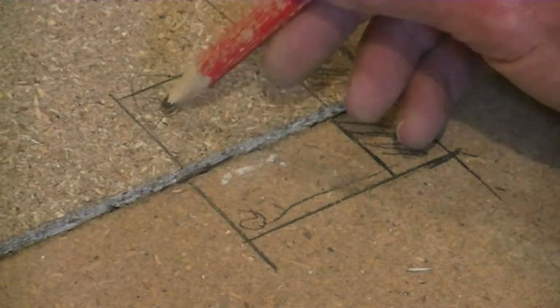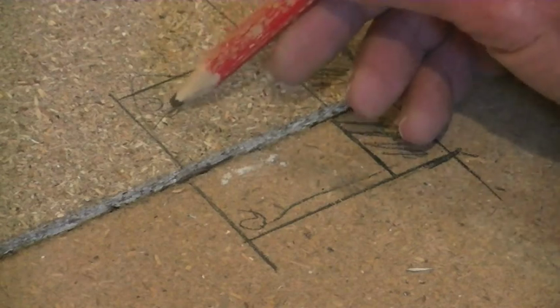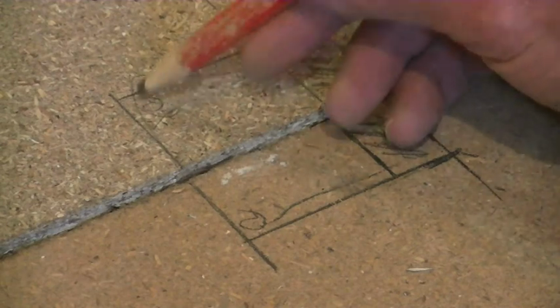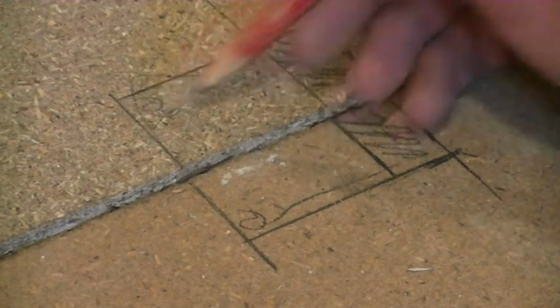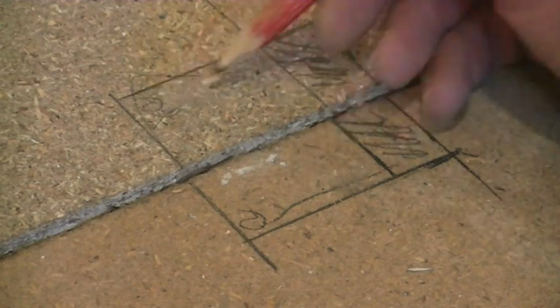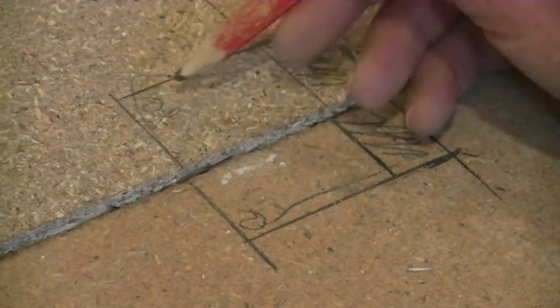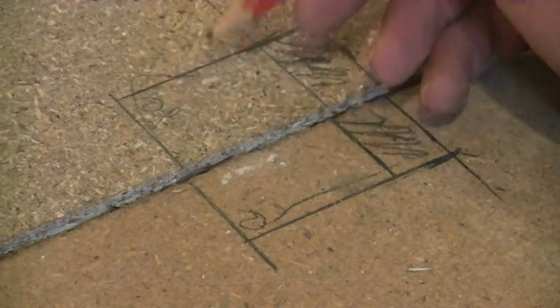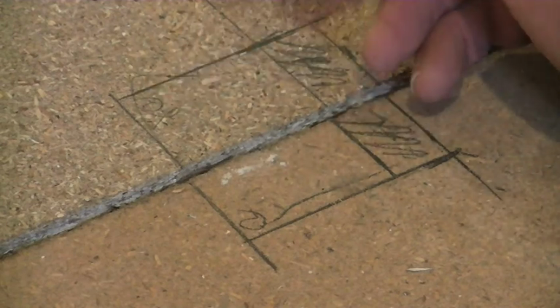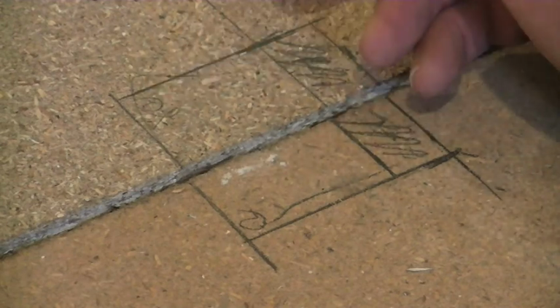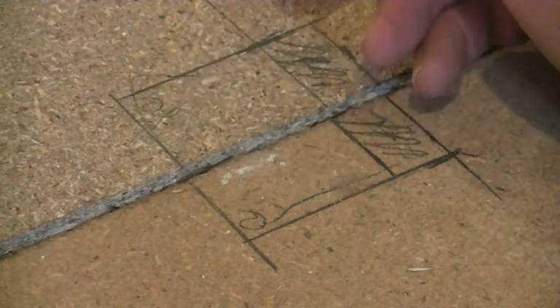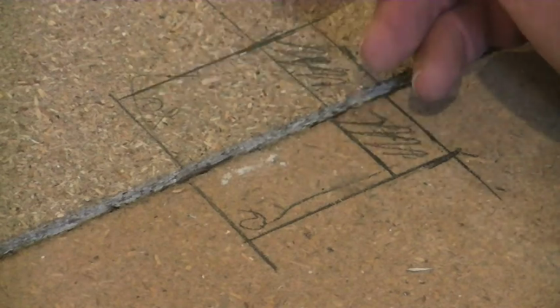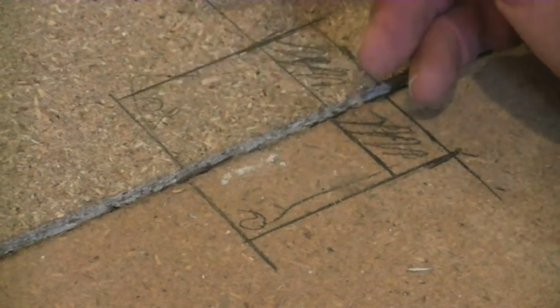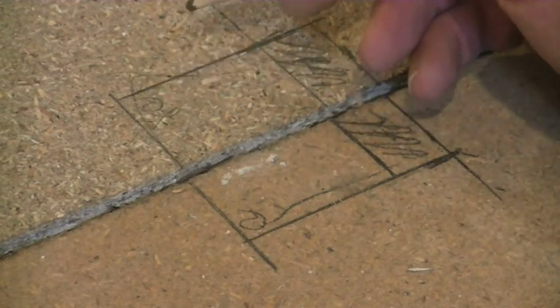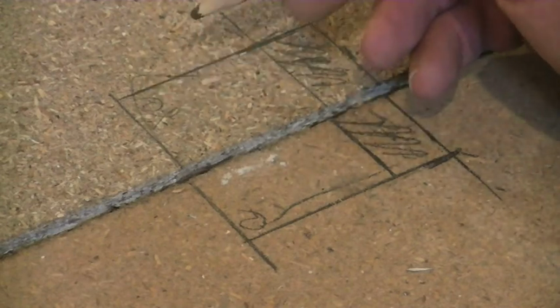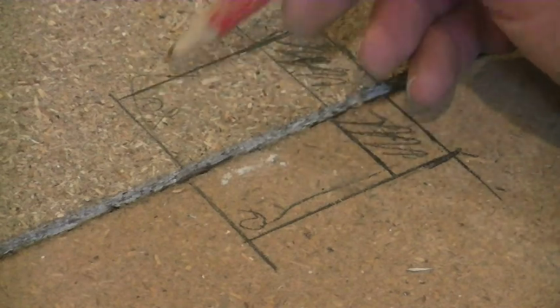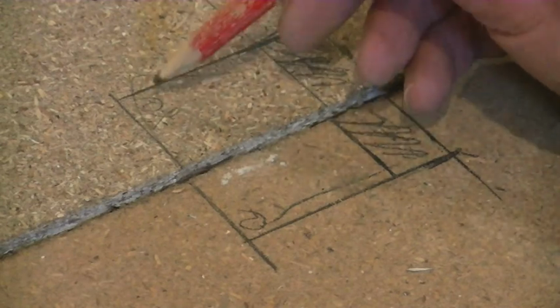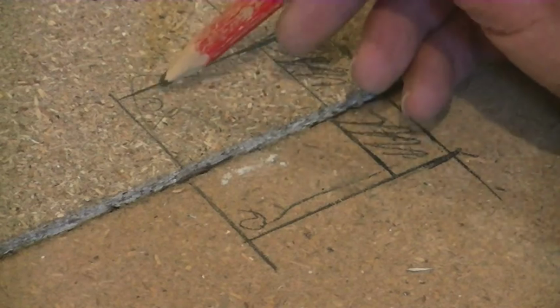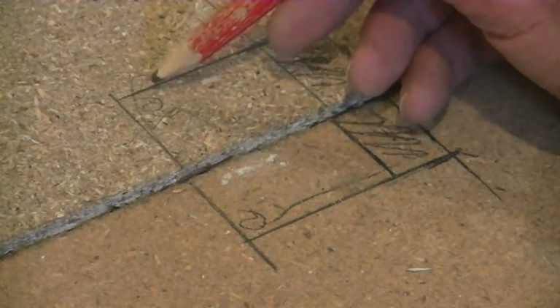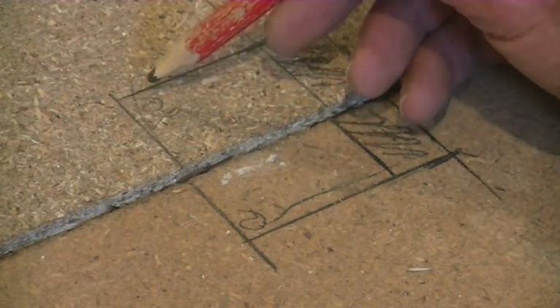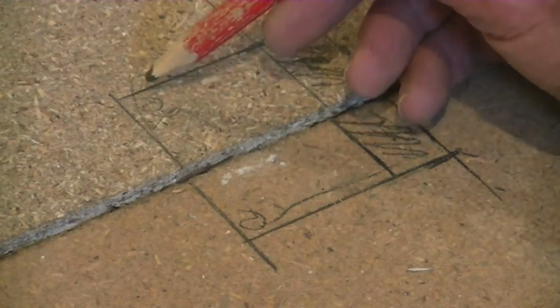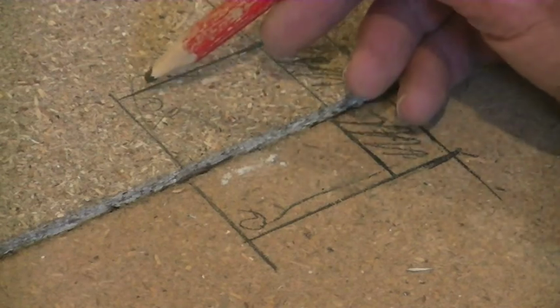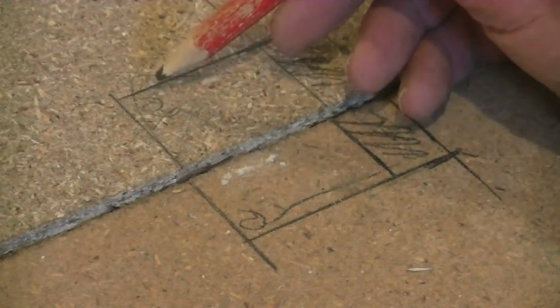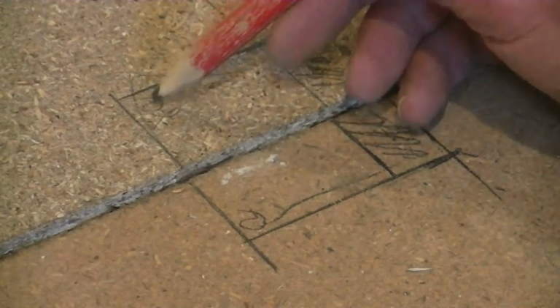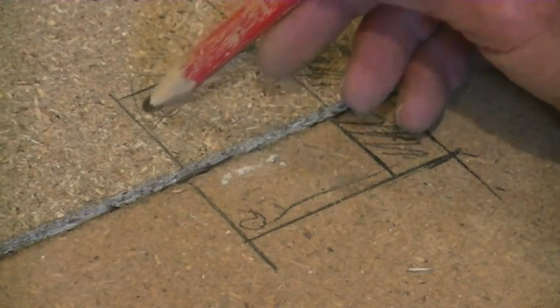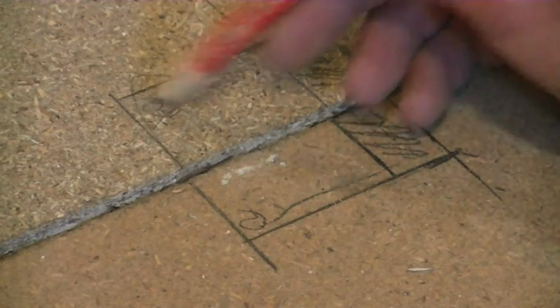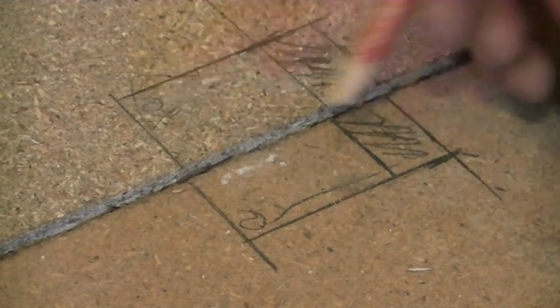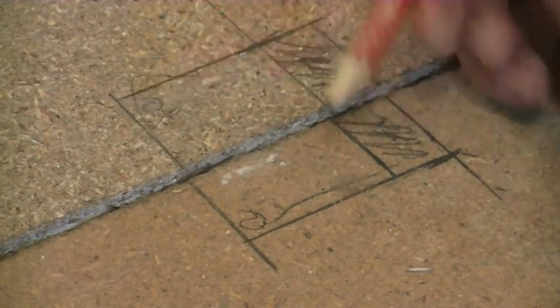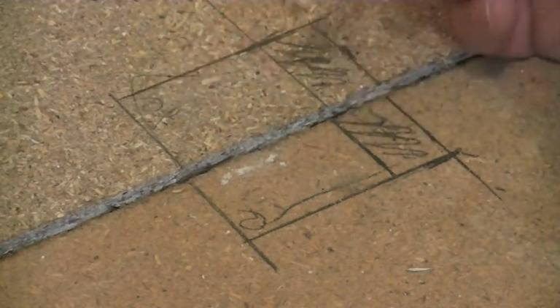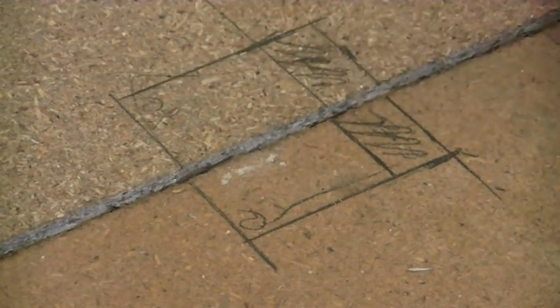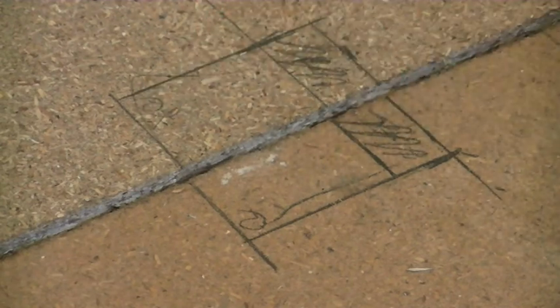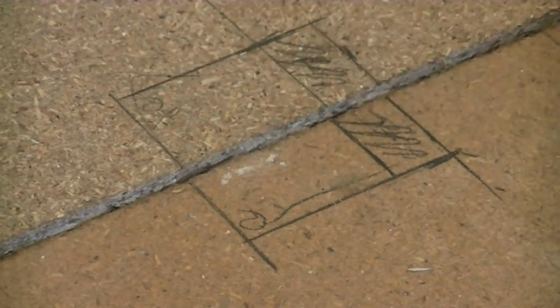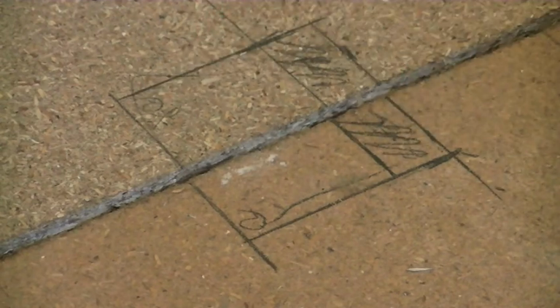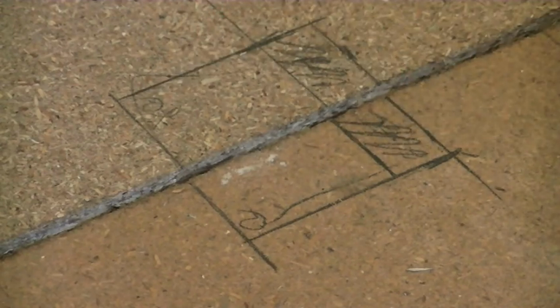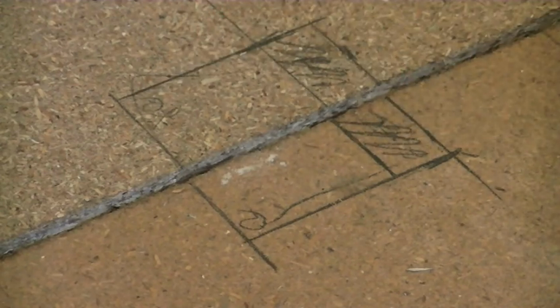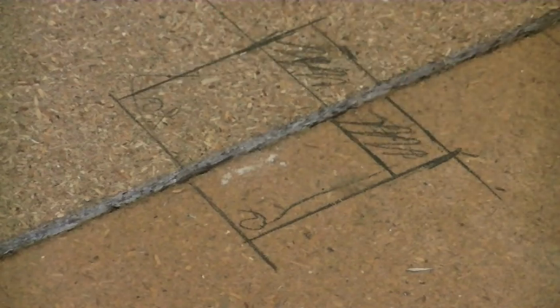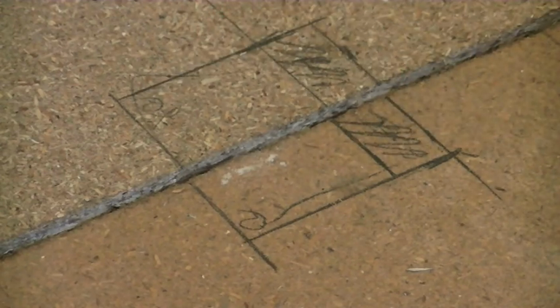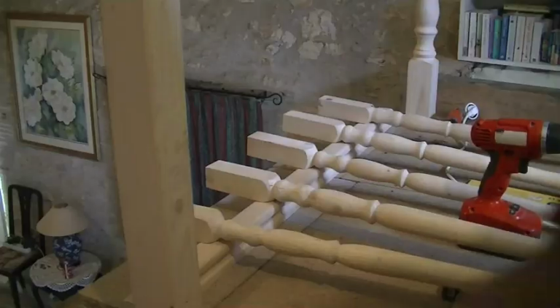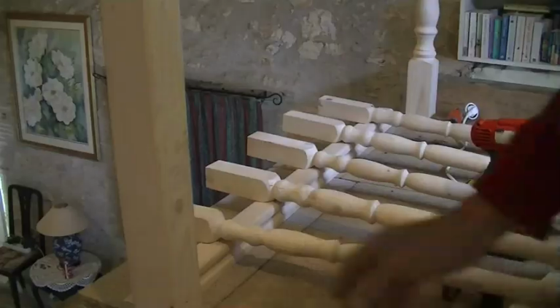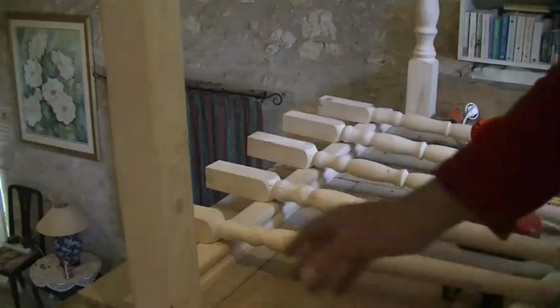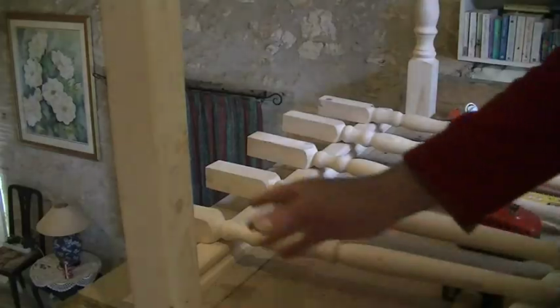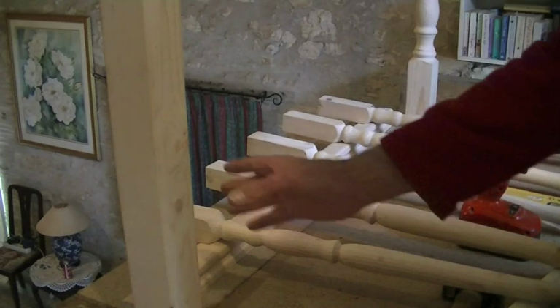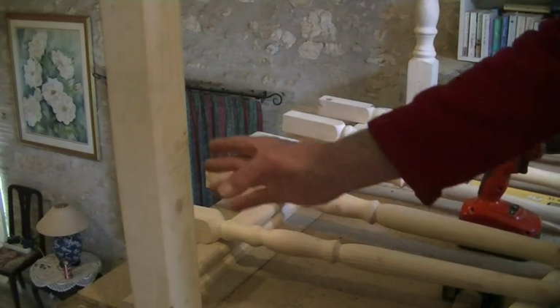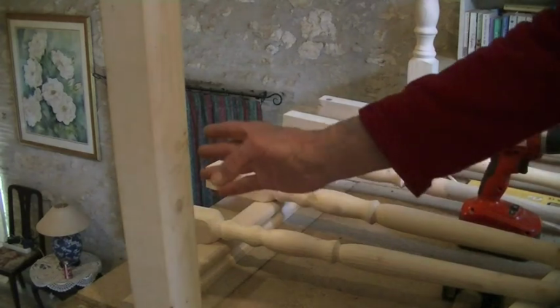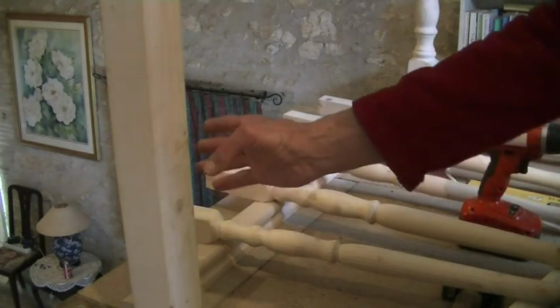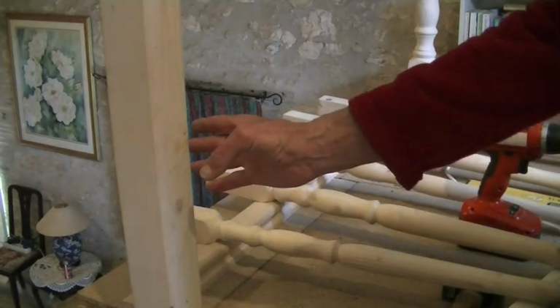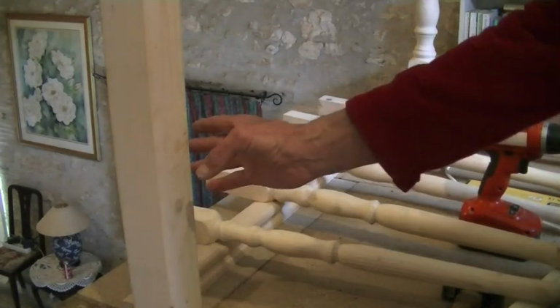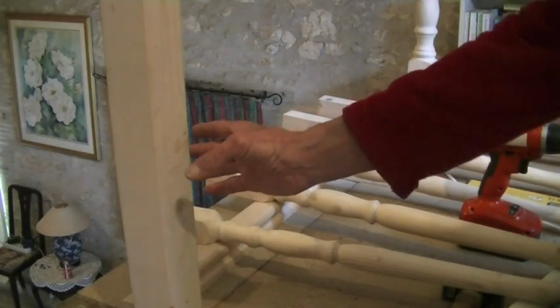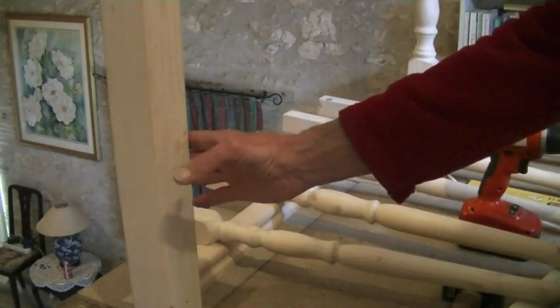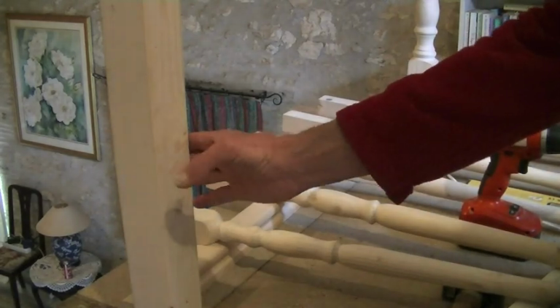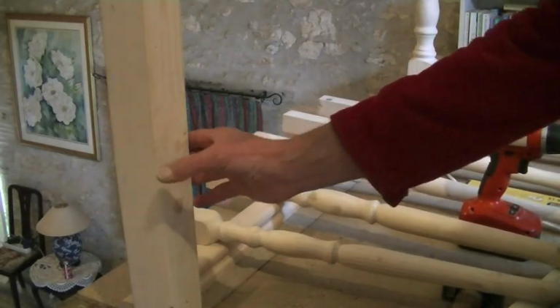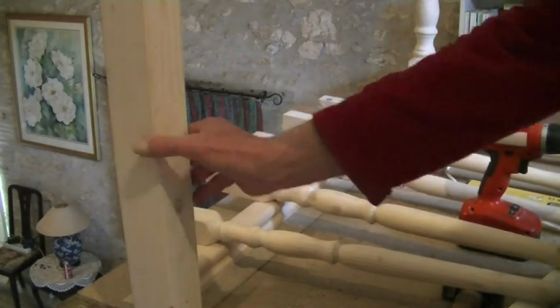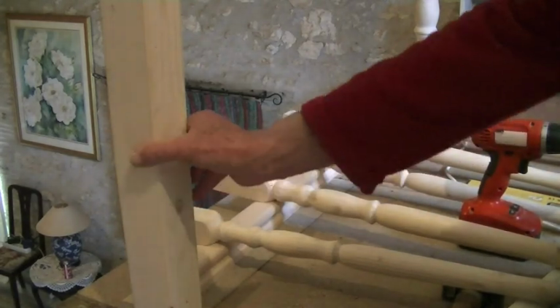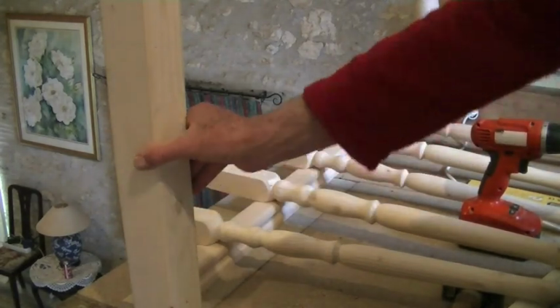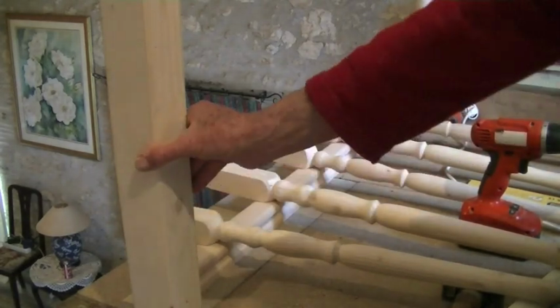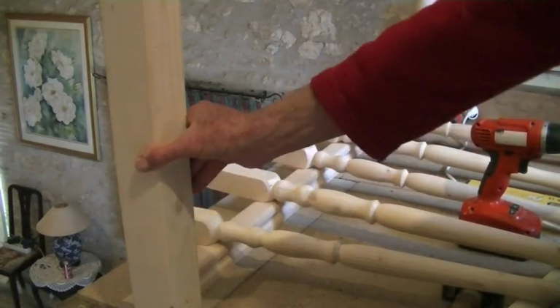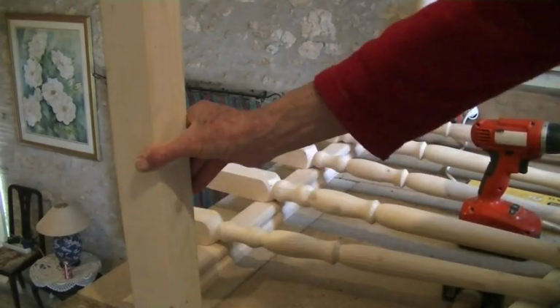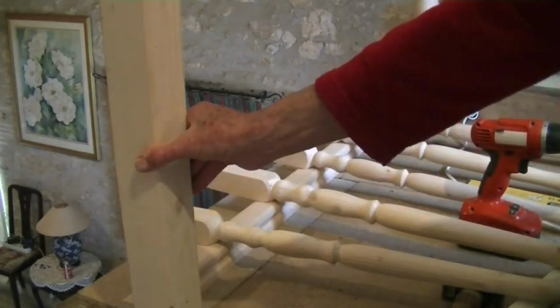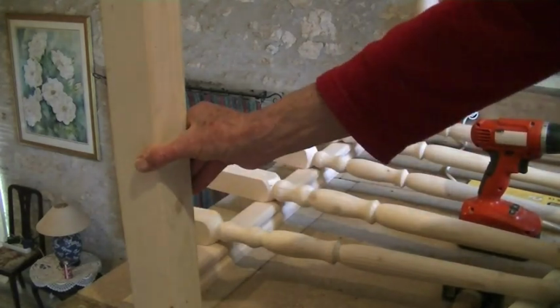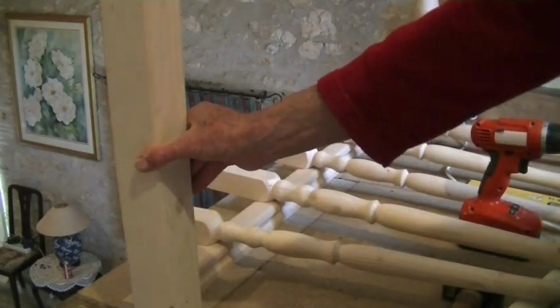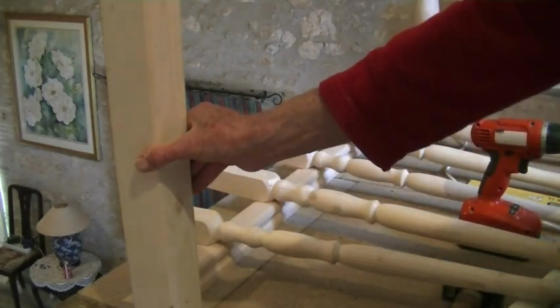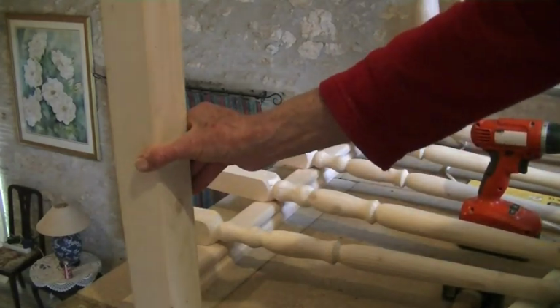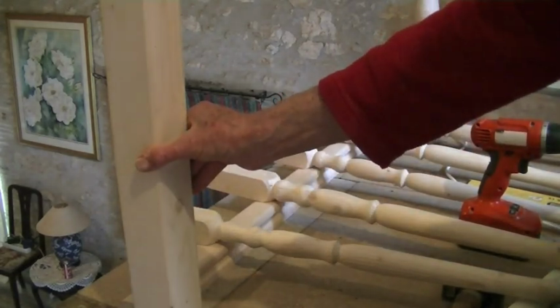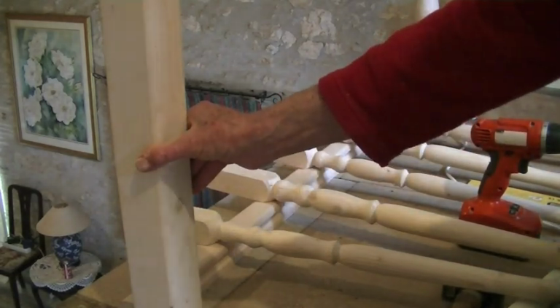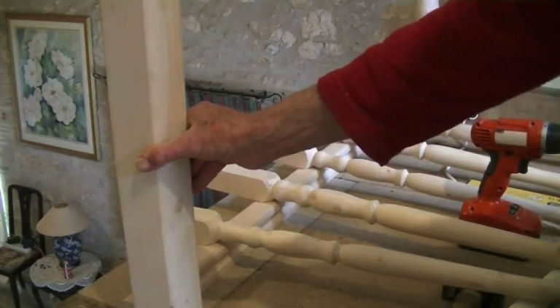I'll put a link in the description below if you want to see how I did that. This newel post has now been installed.